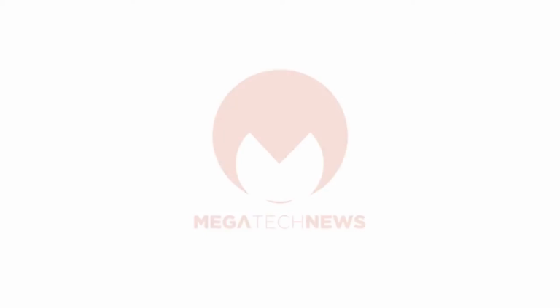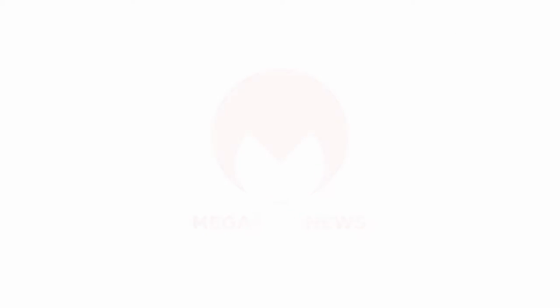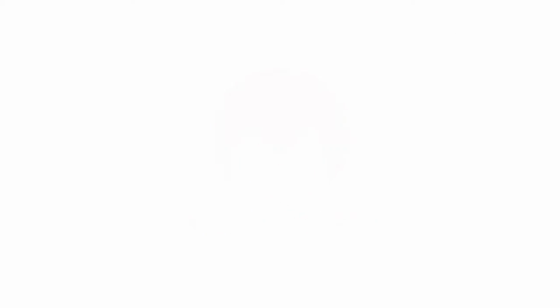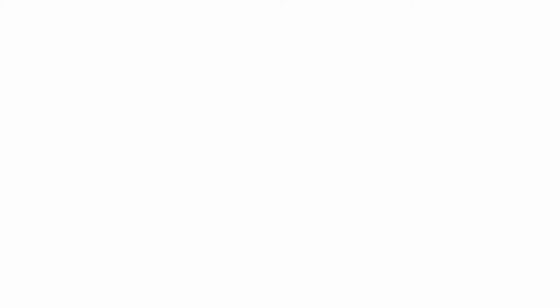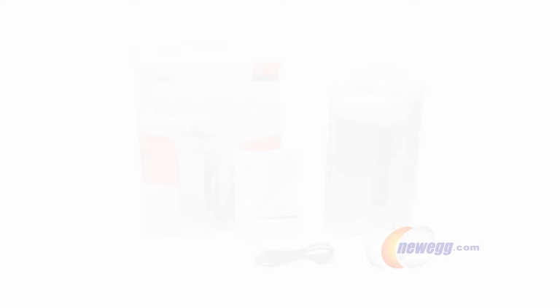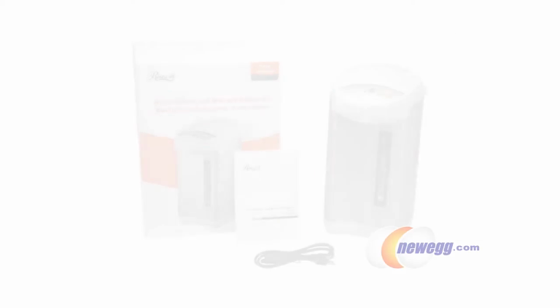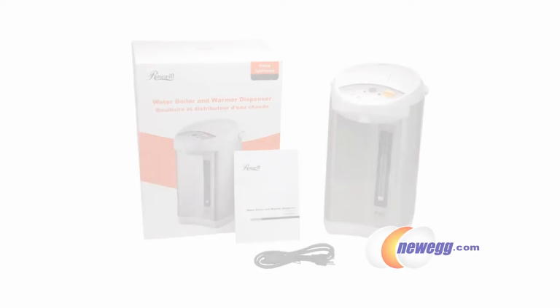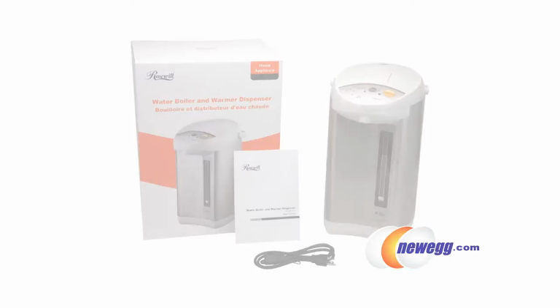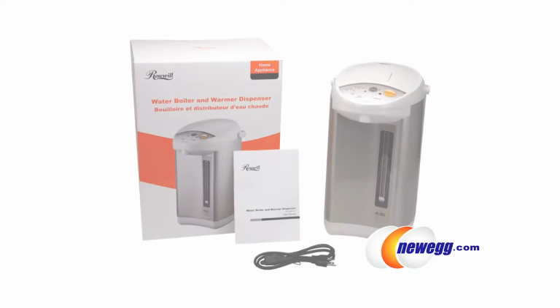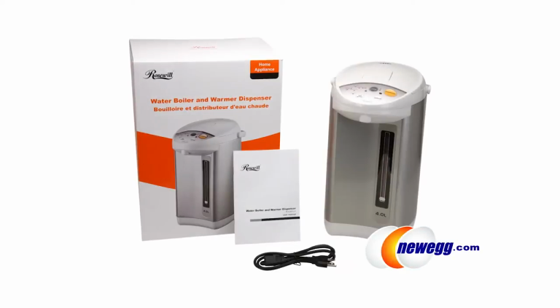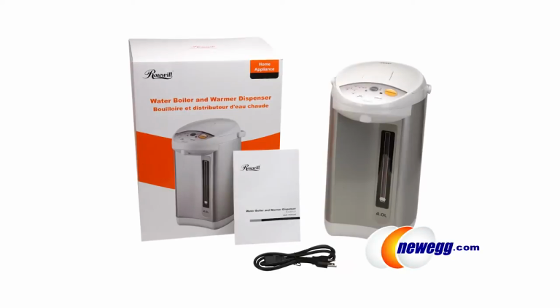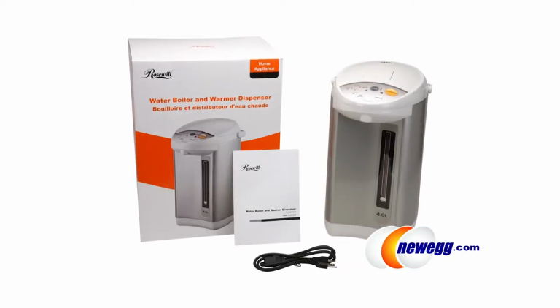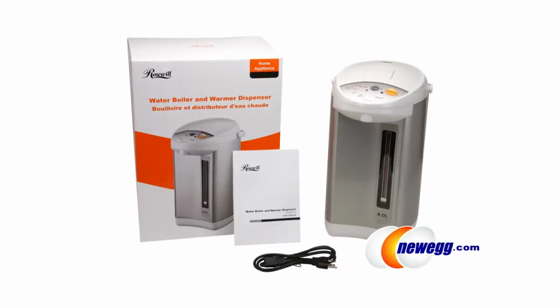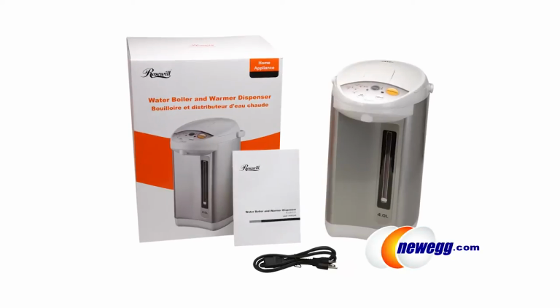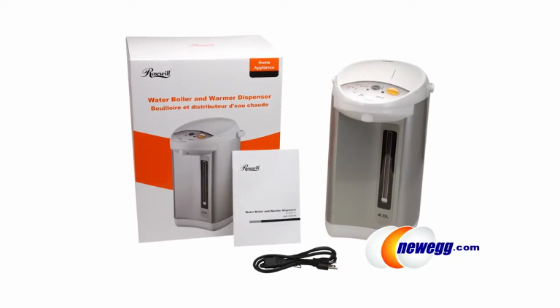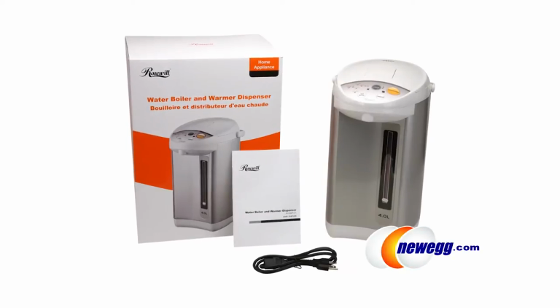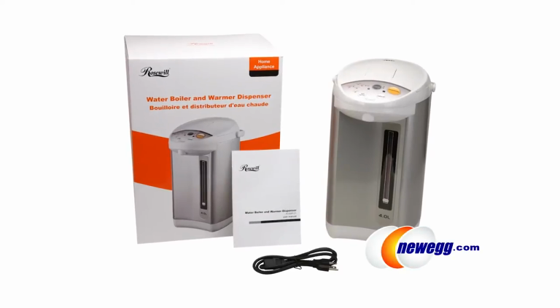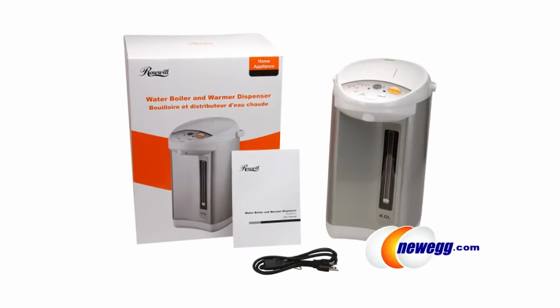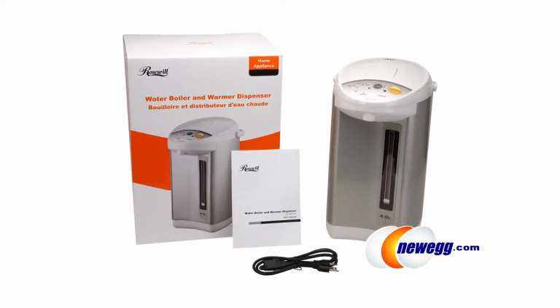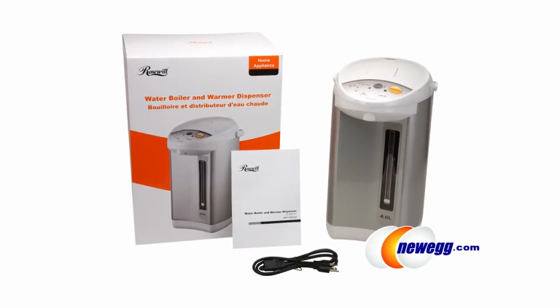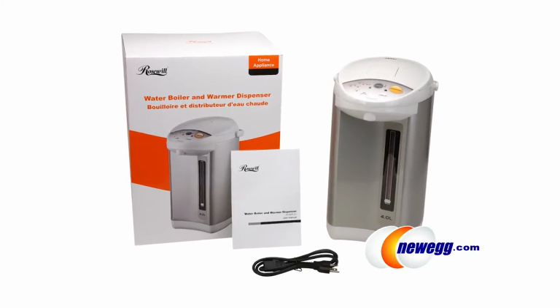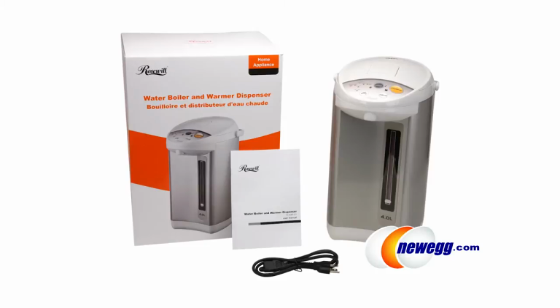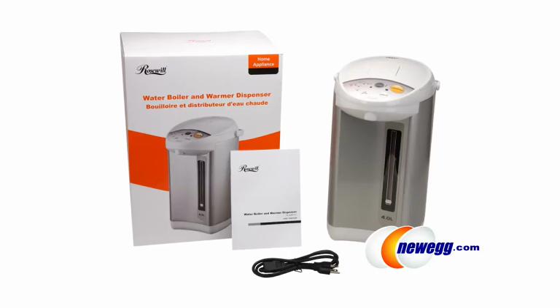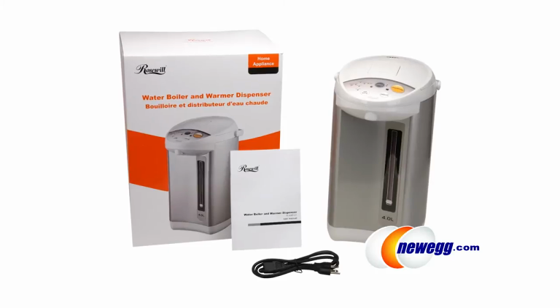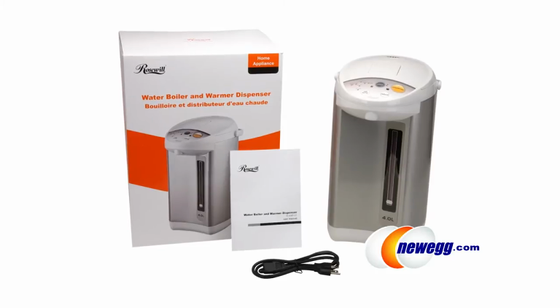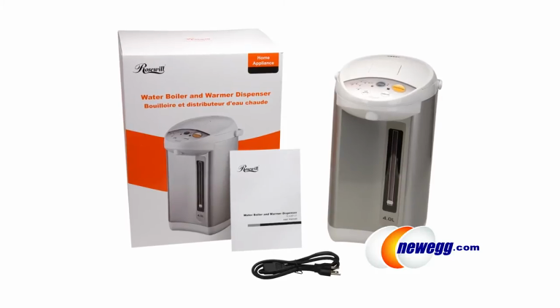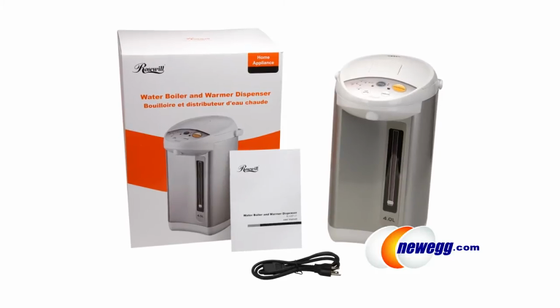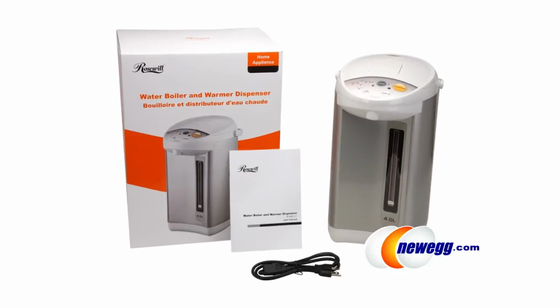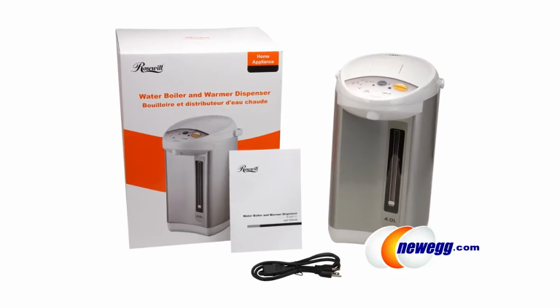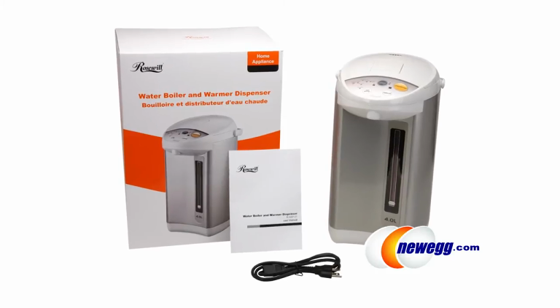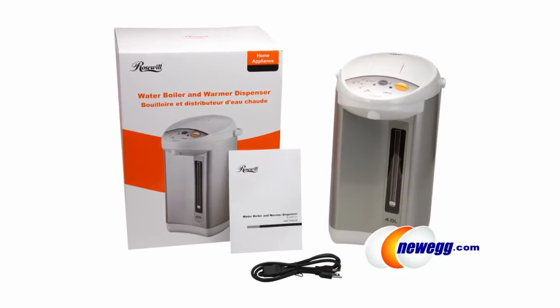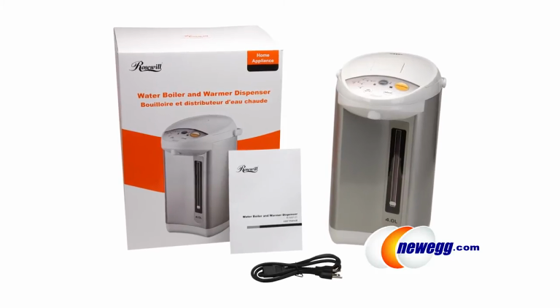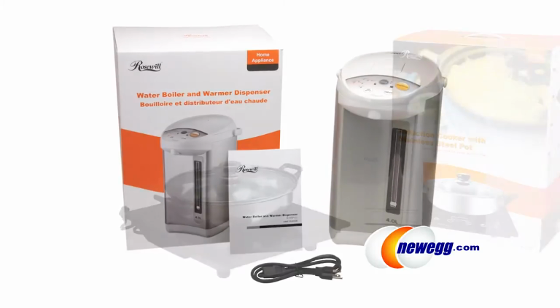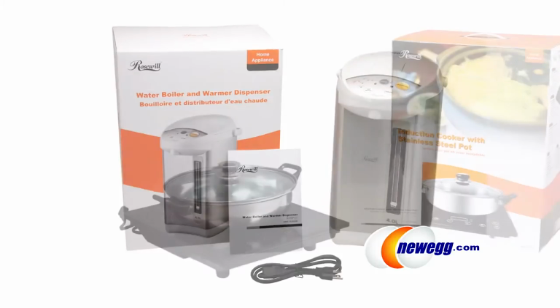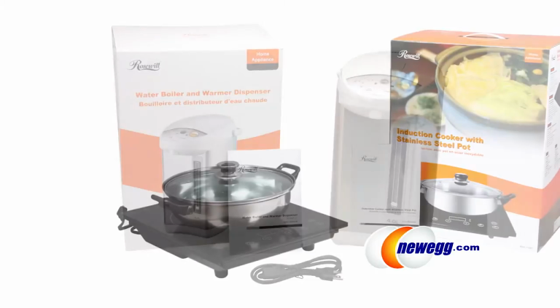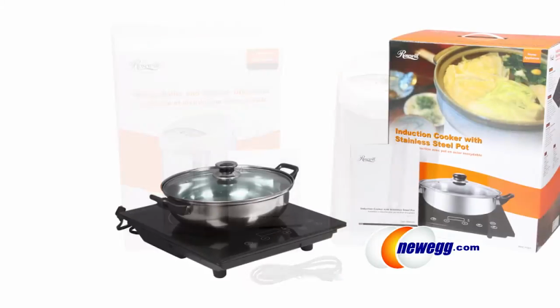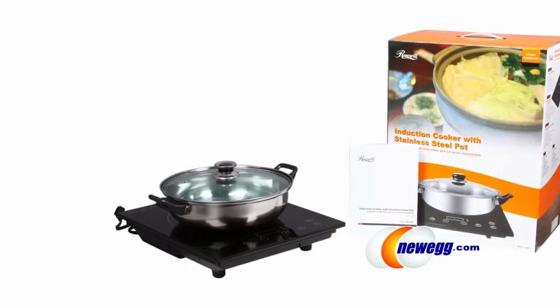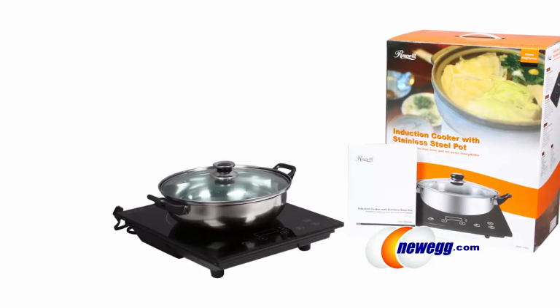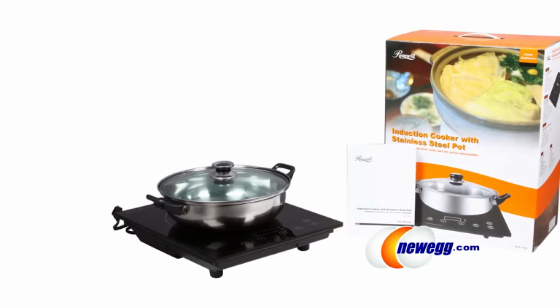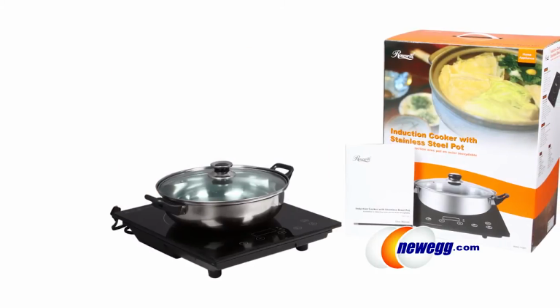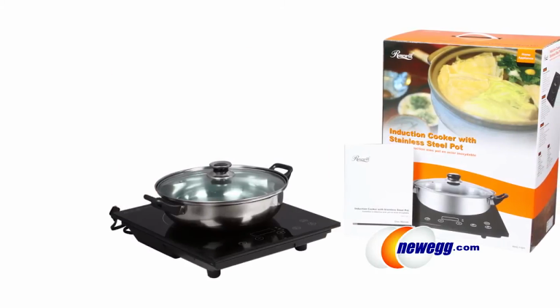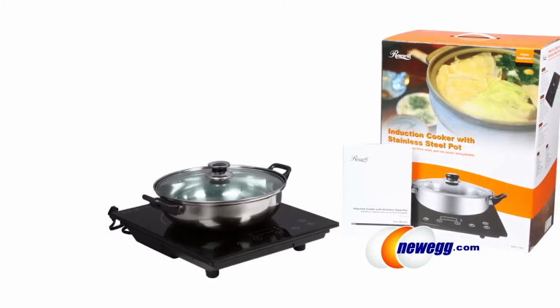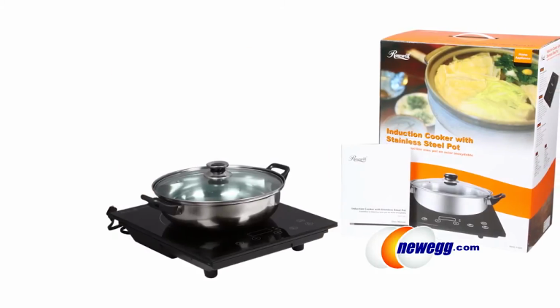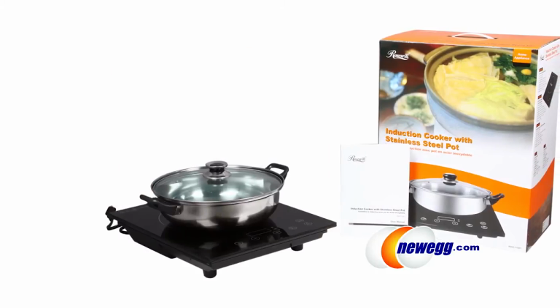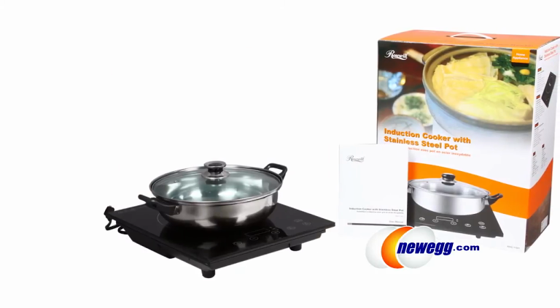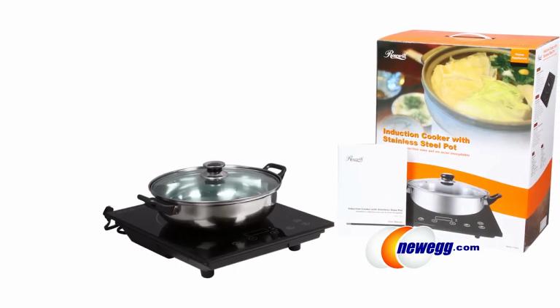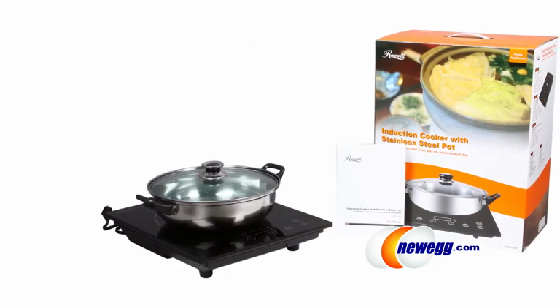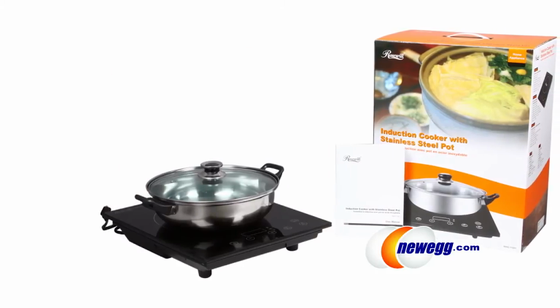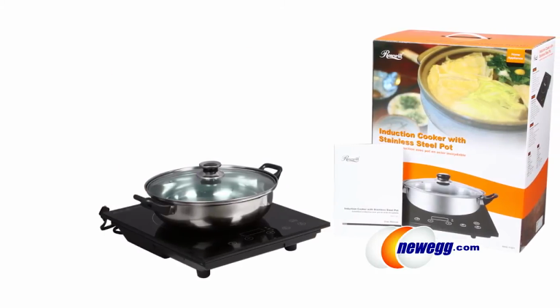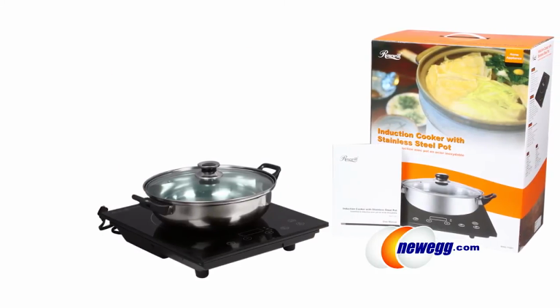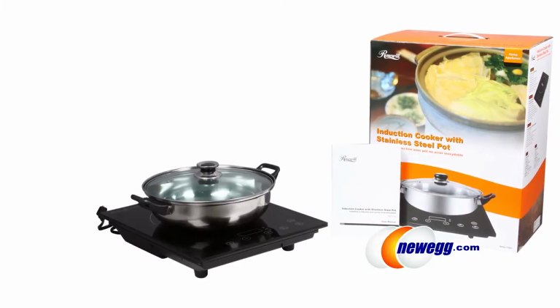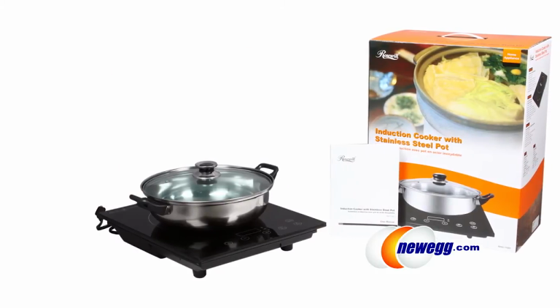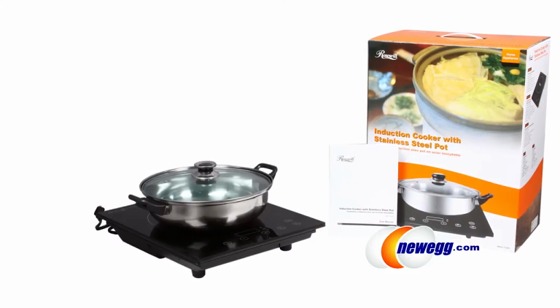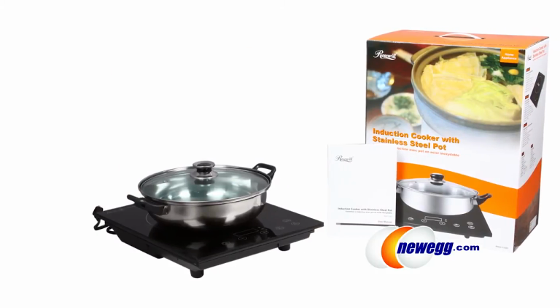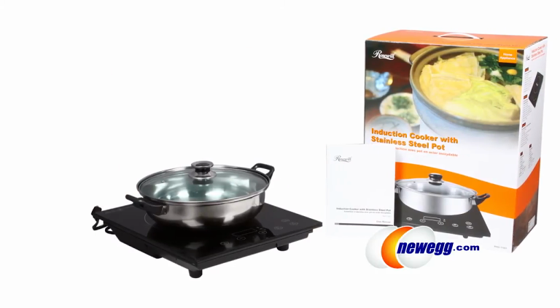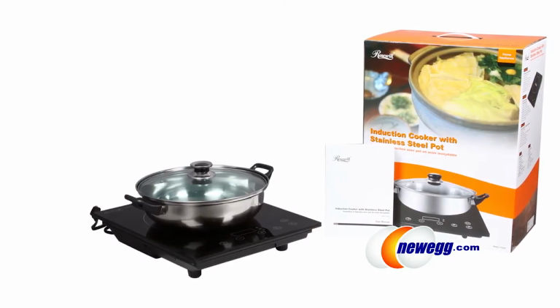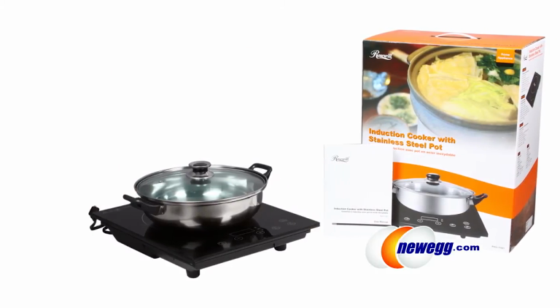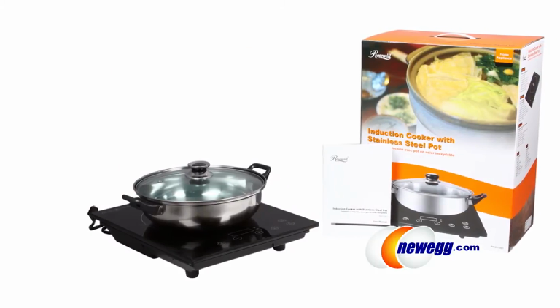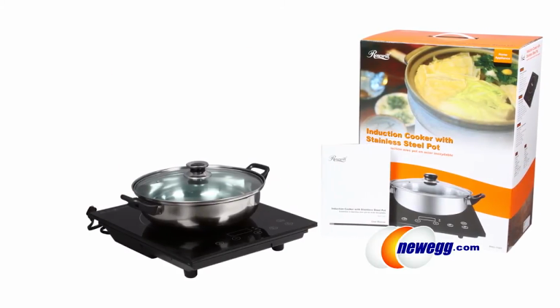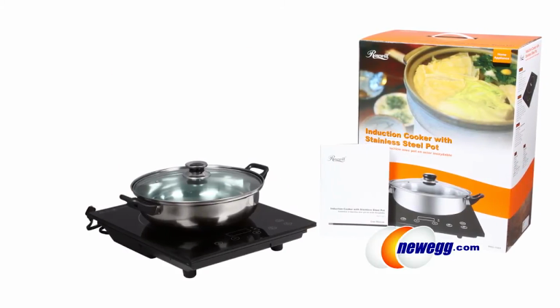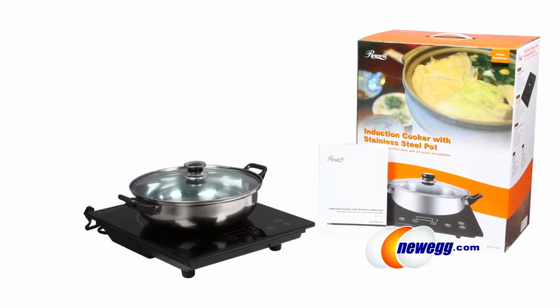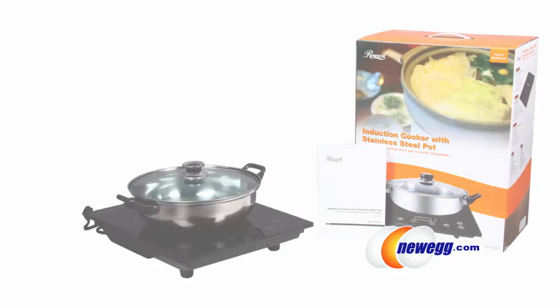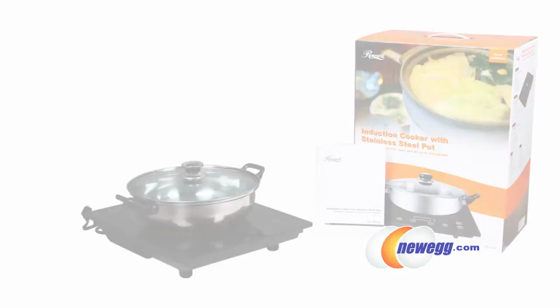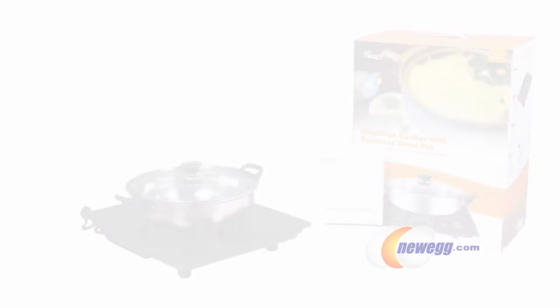From the office to the kitchen — Rosewell Appliances, available exclusively at Newegg.